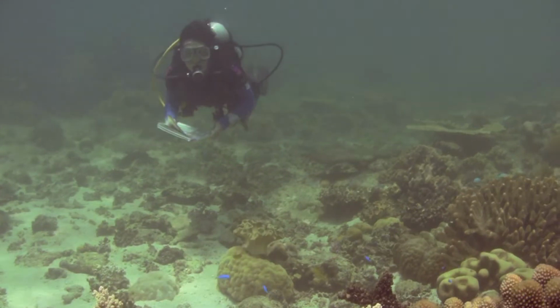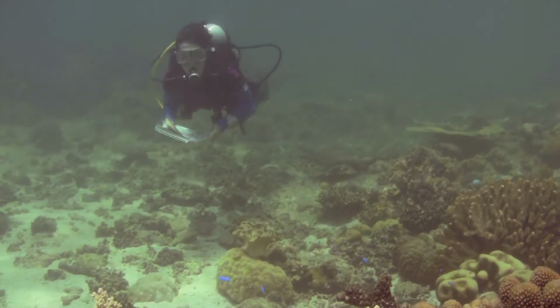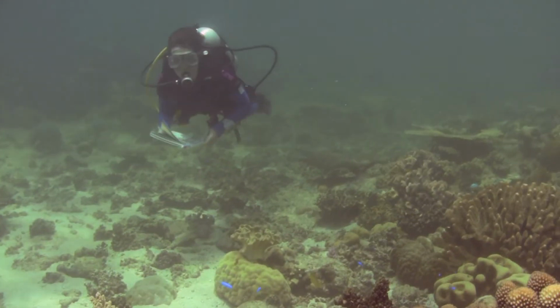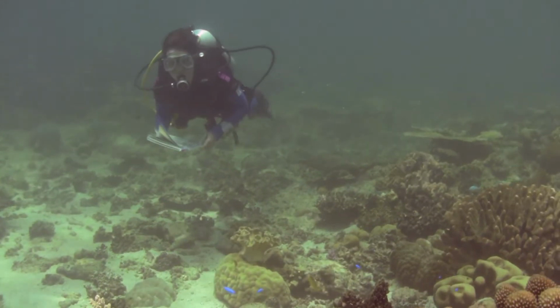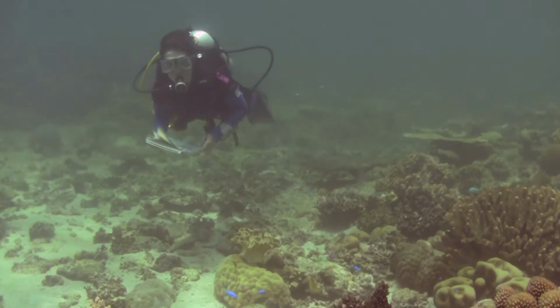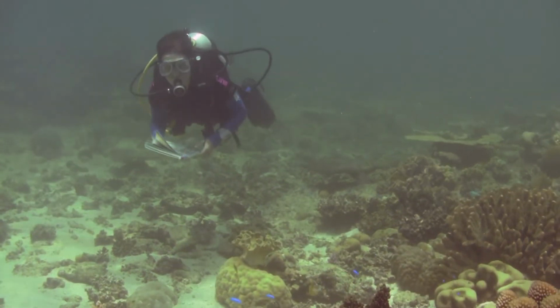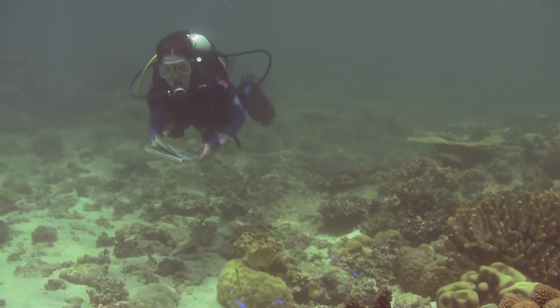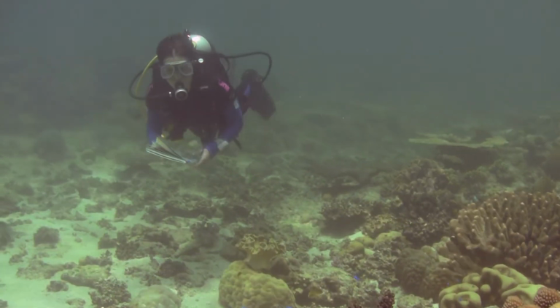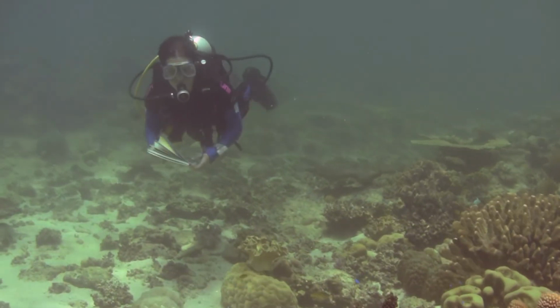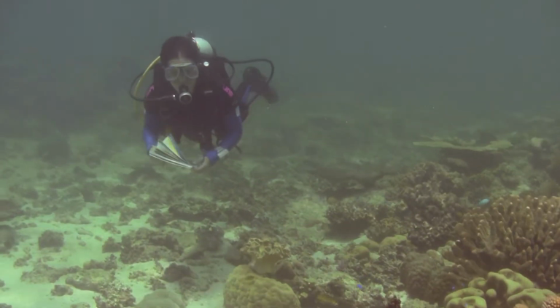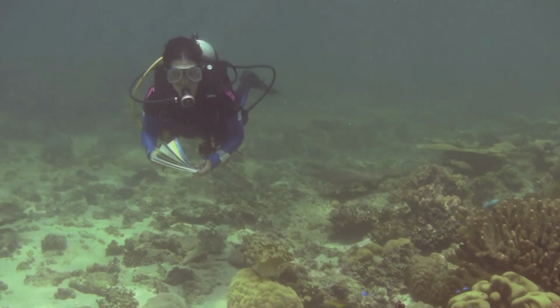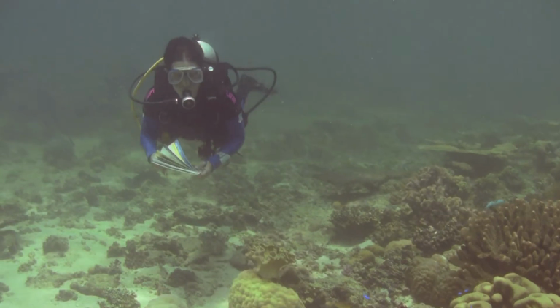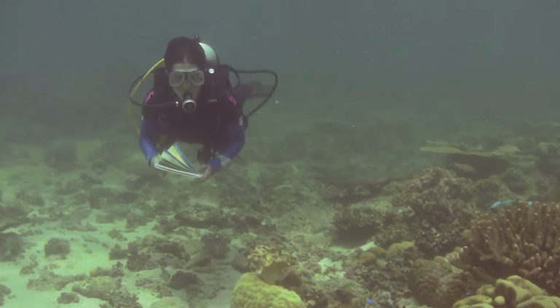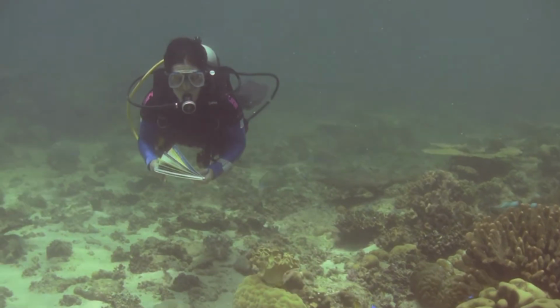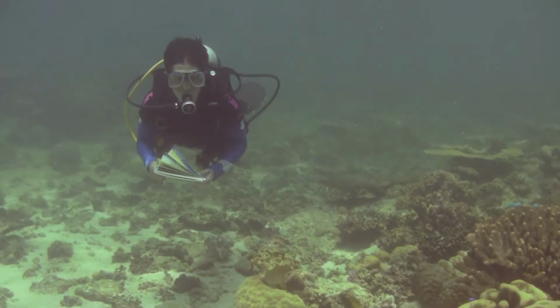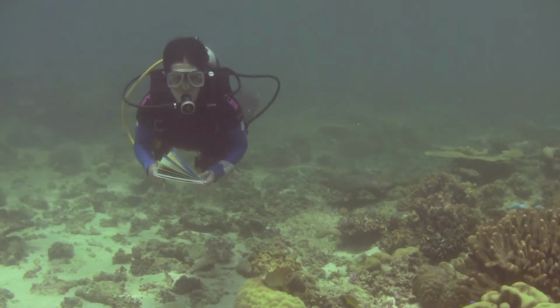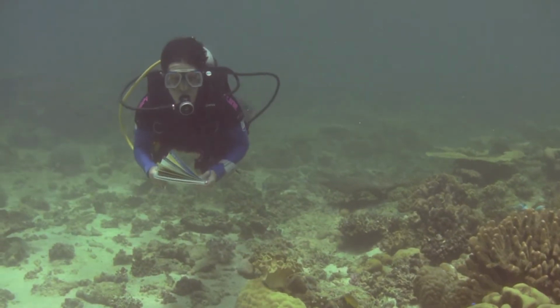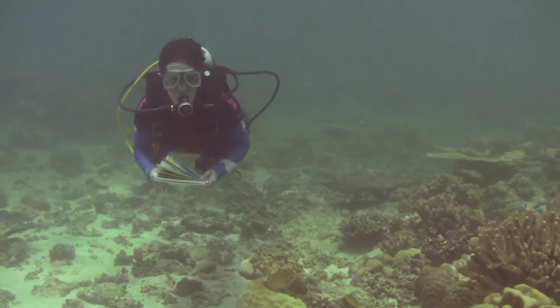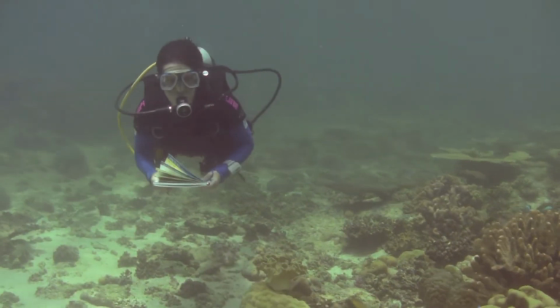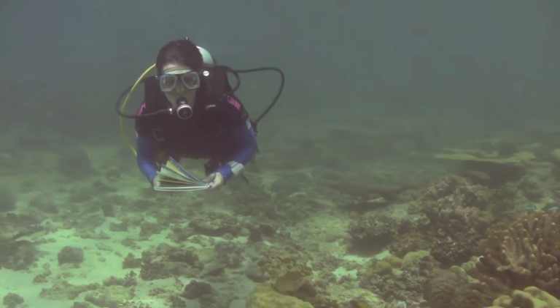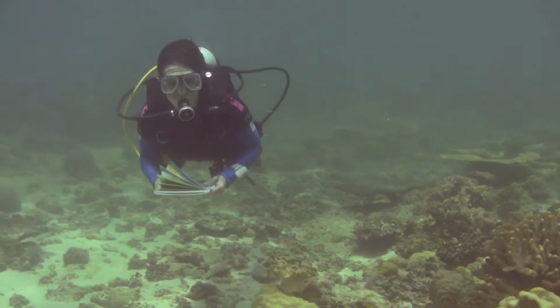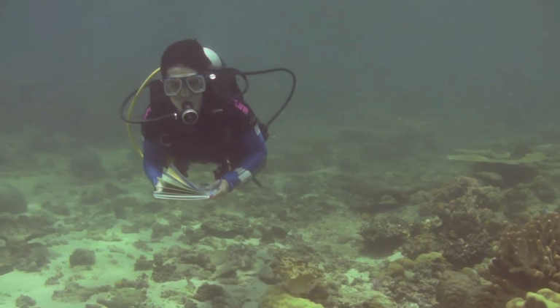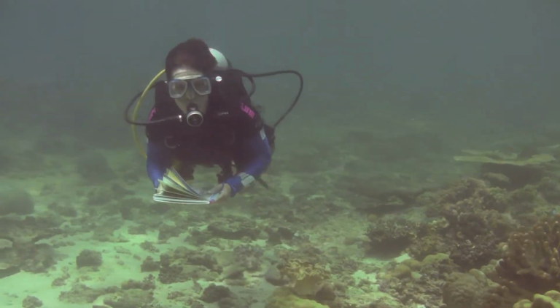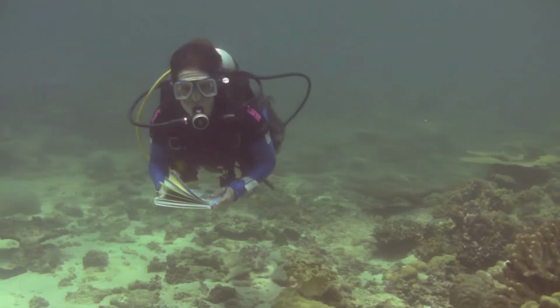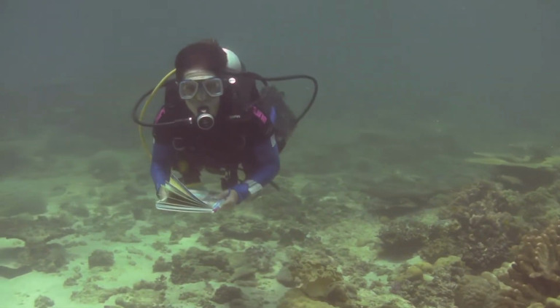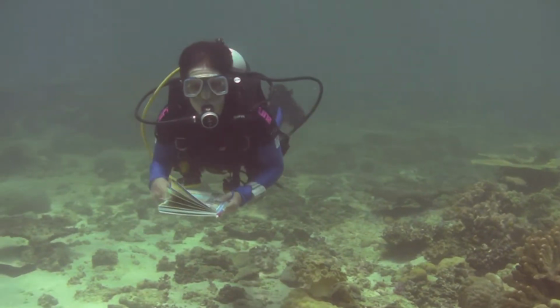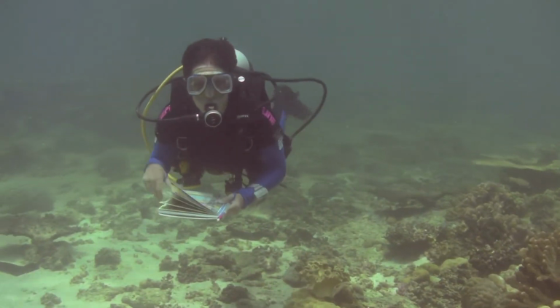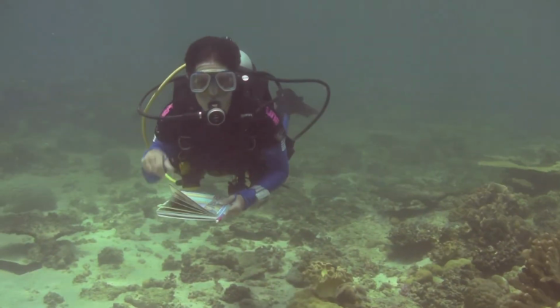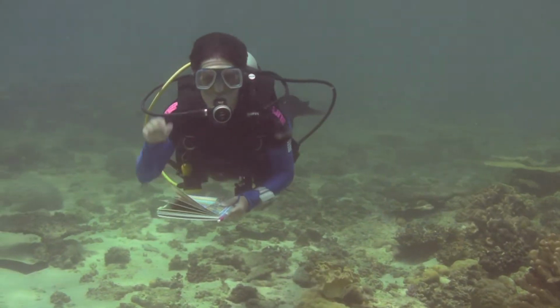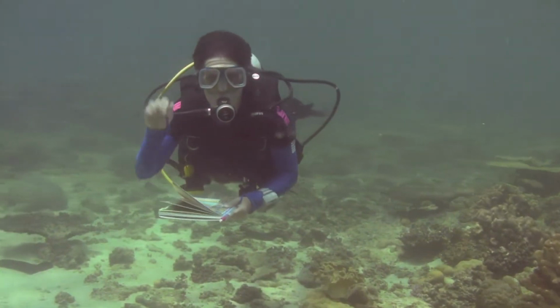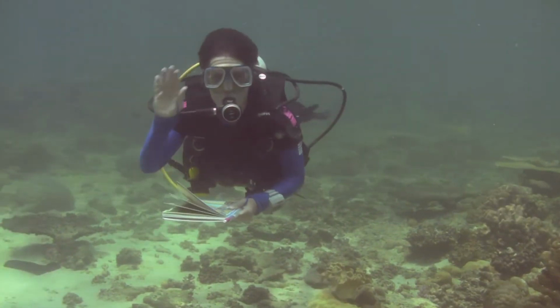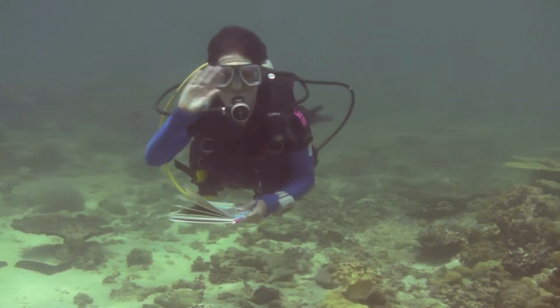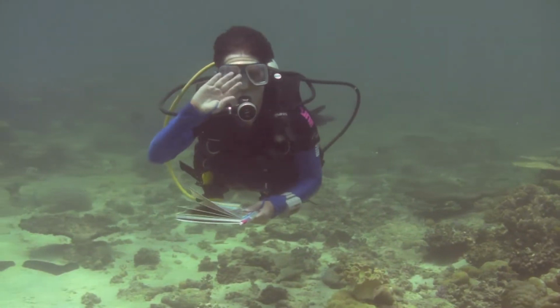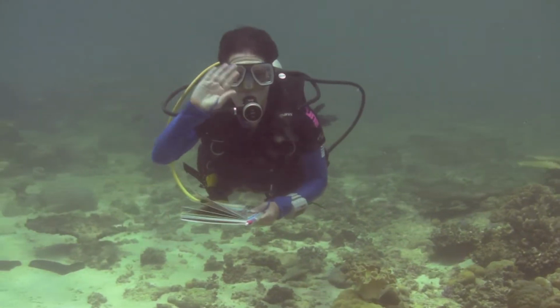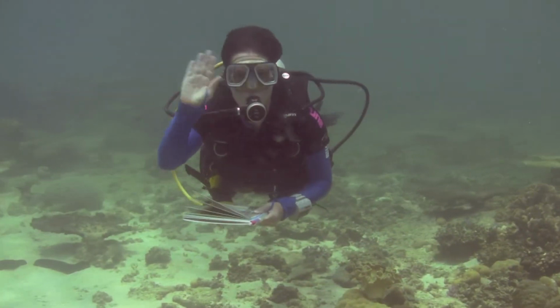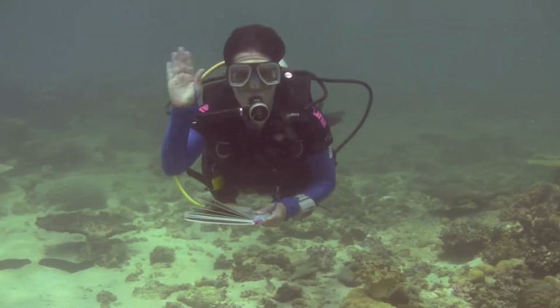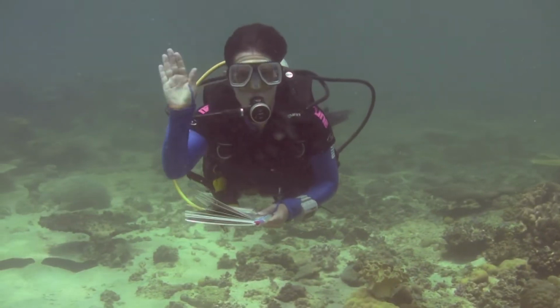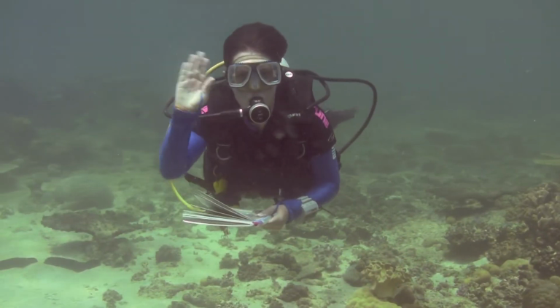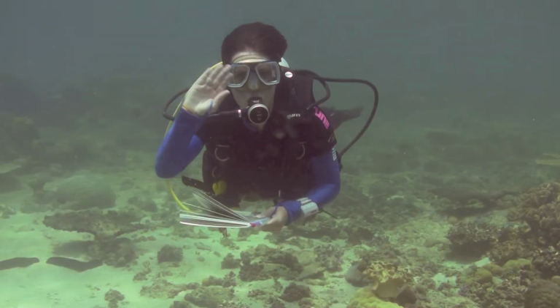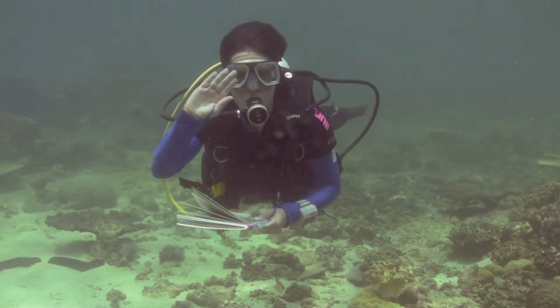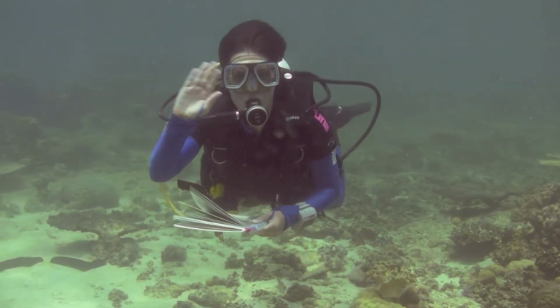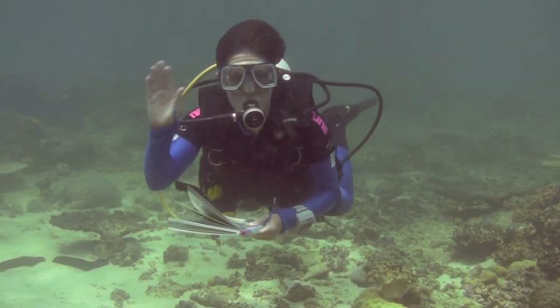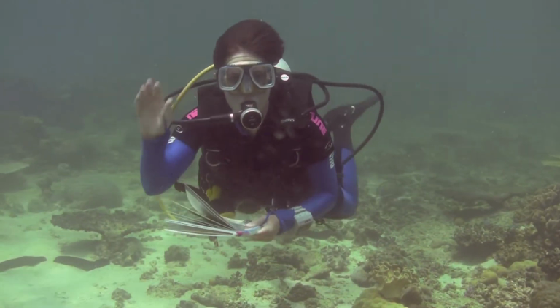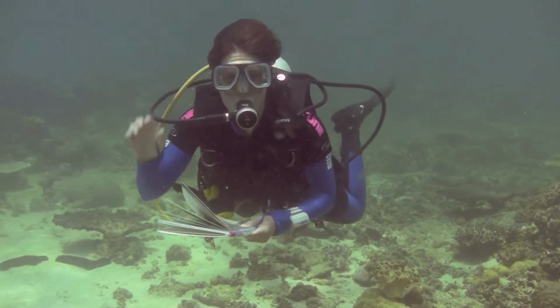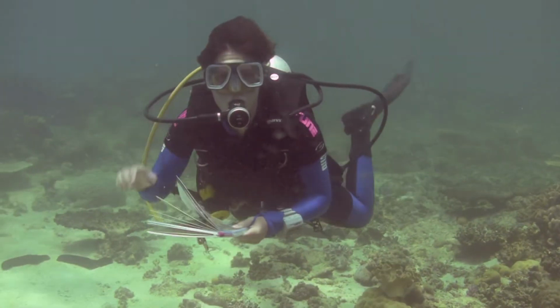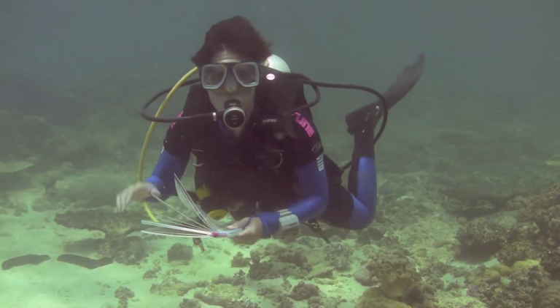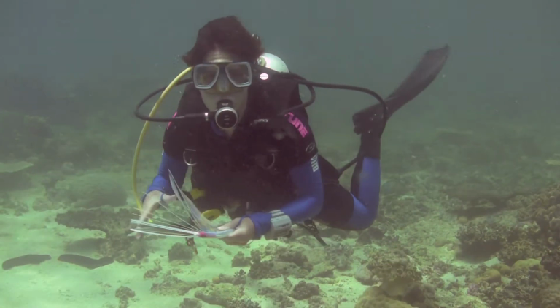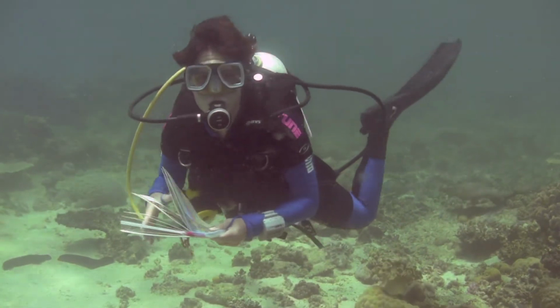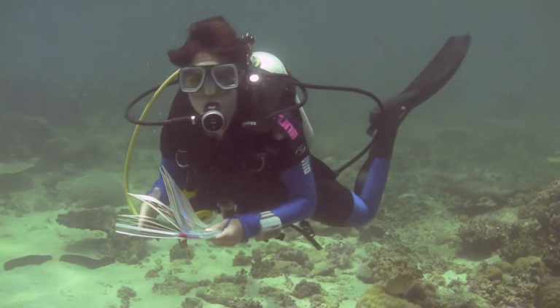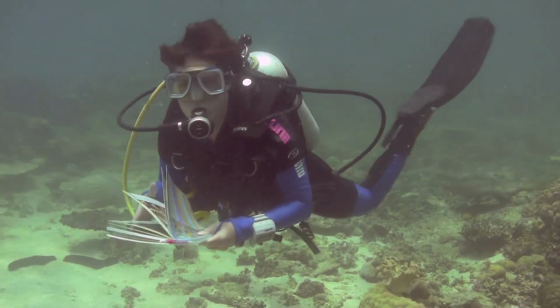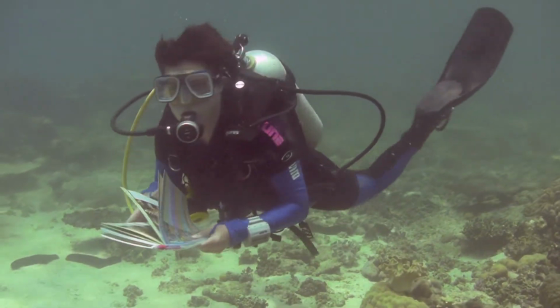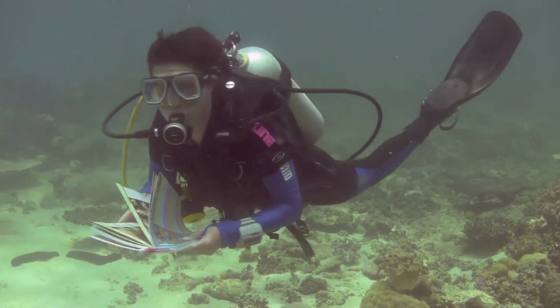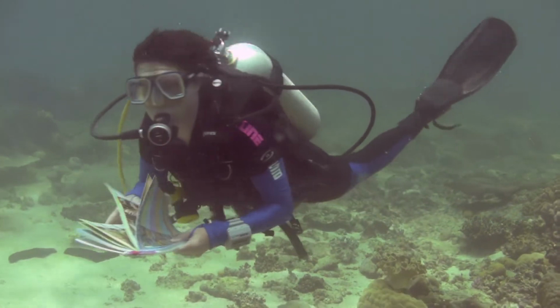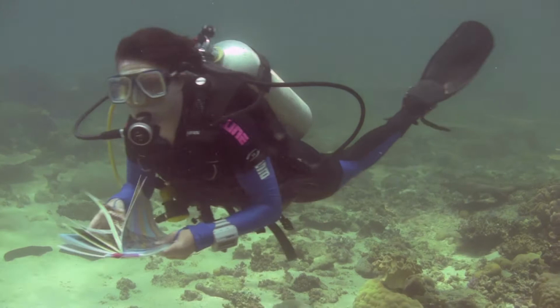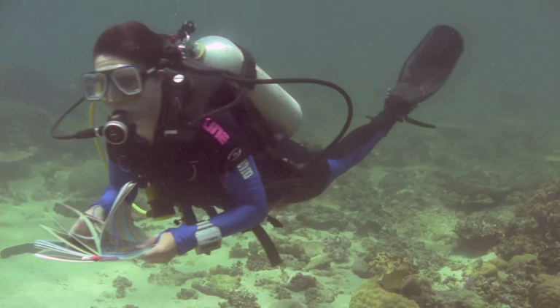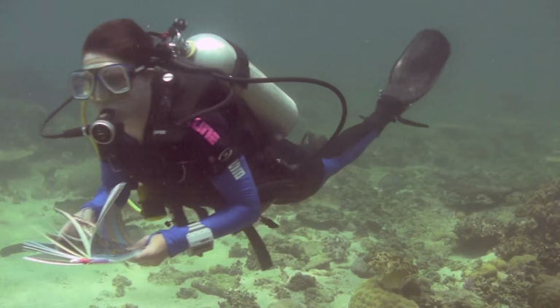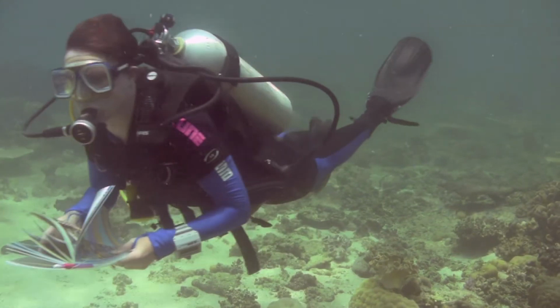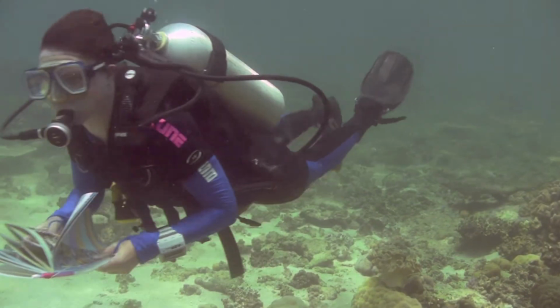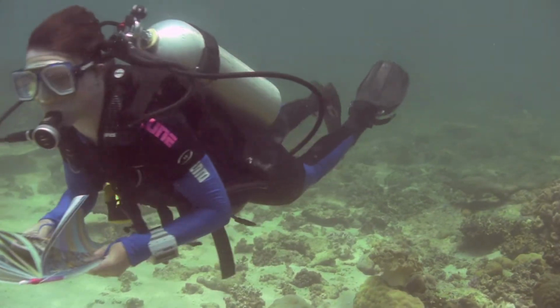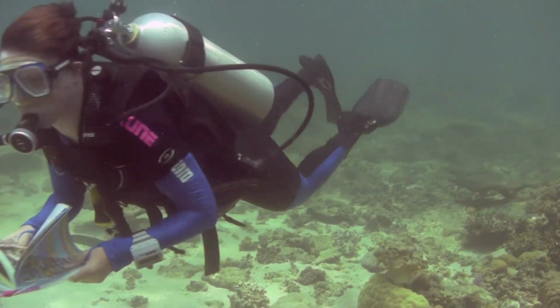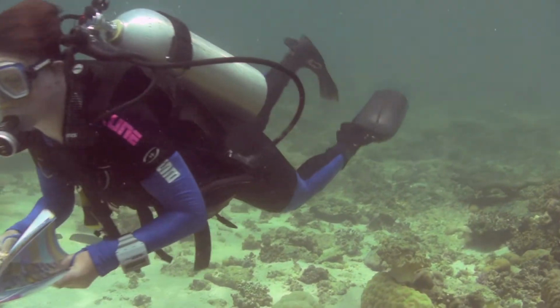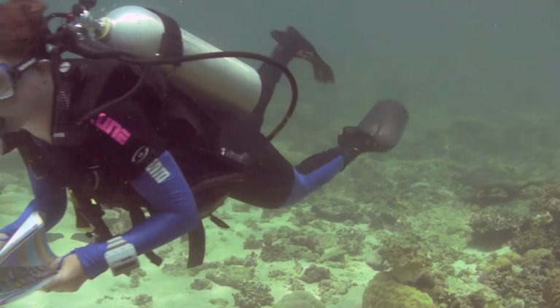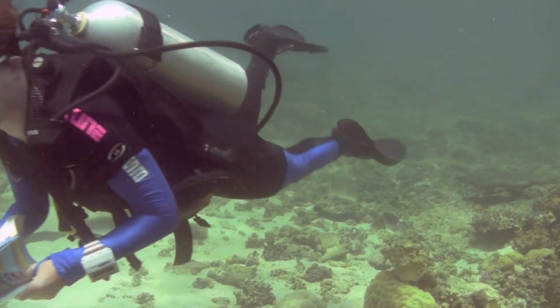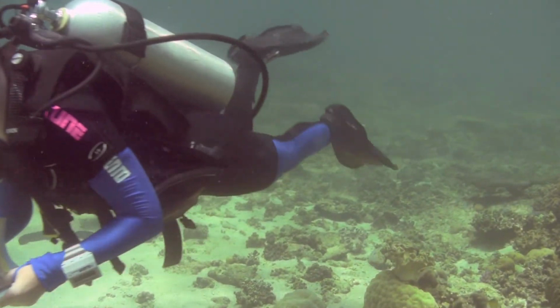And so, as Rachel says farewell, she swims sweetly into the sunset. Good luck on your voyage, Rachel. Au revoir.